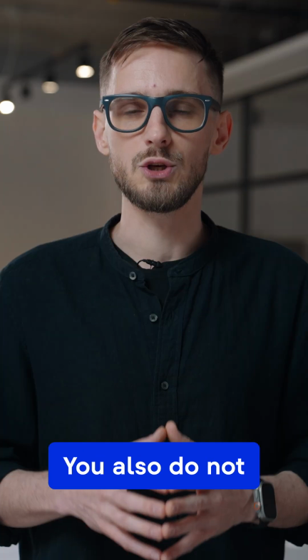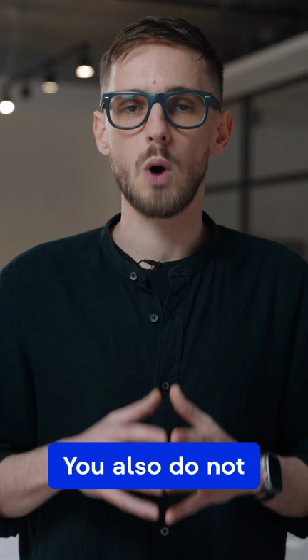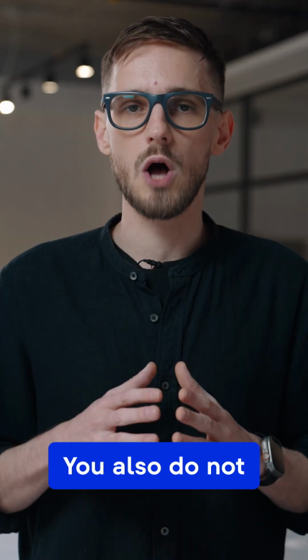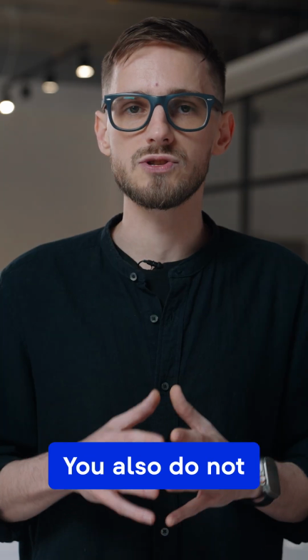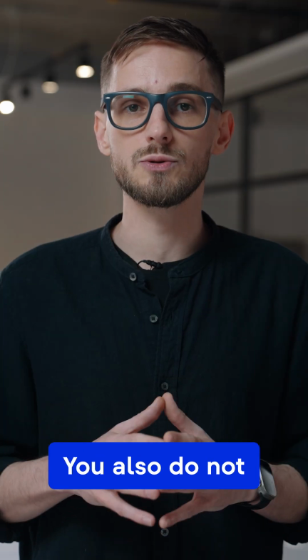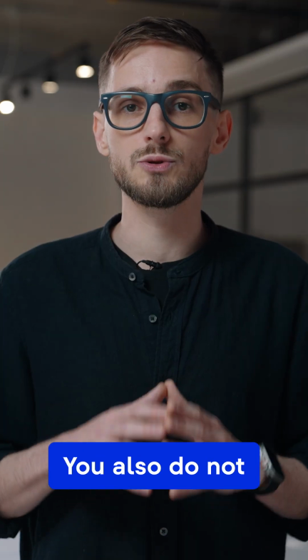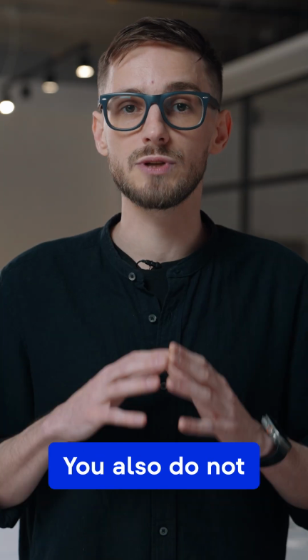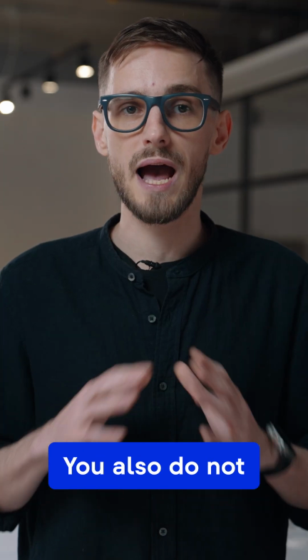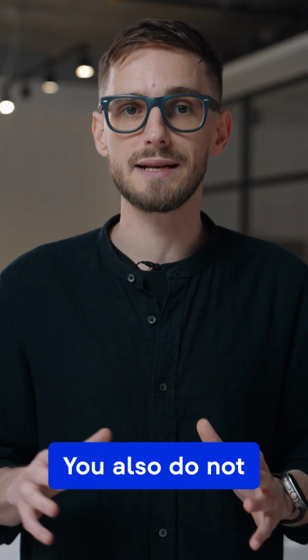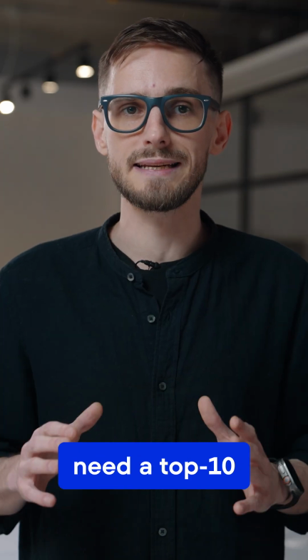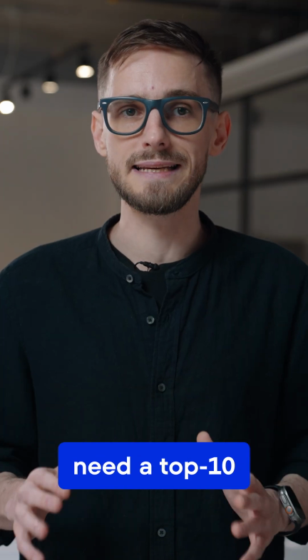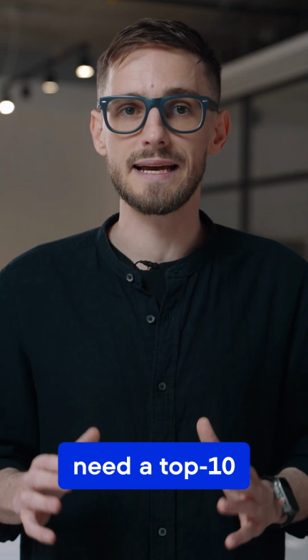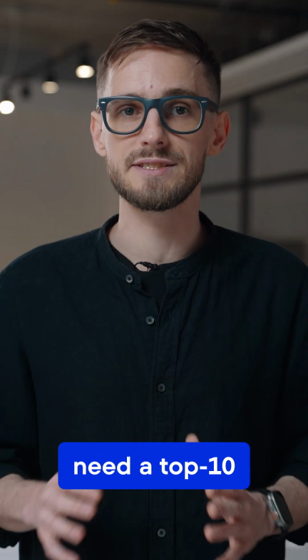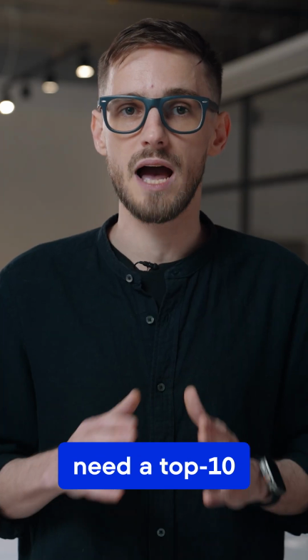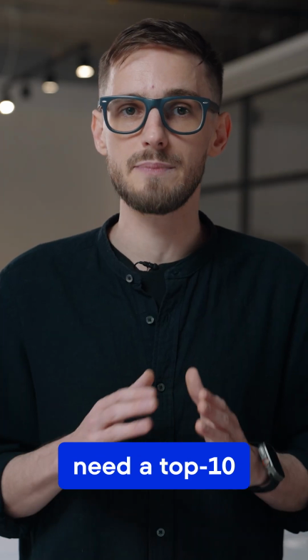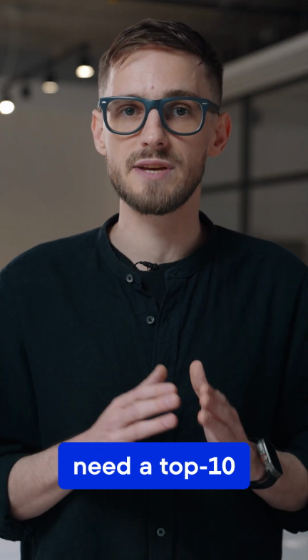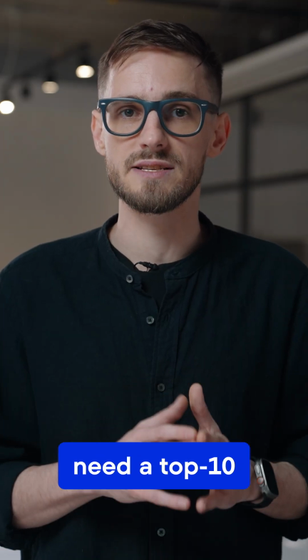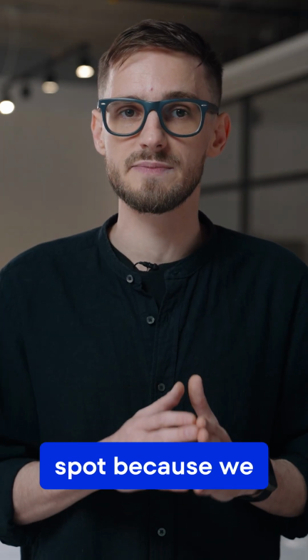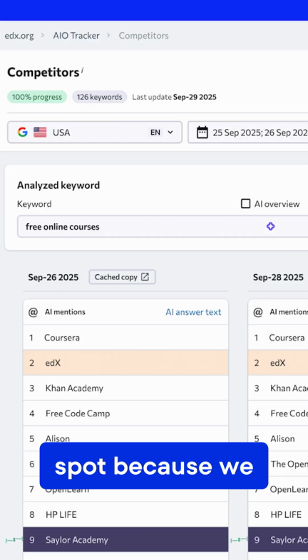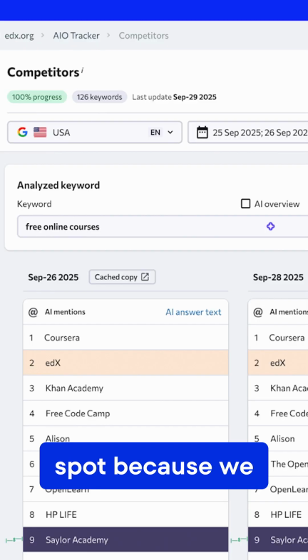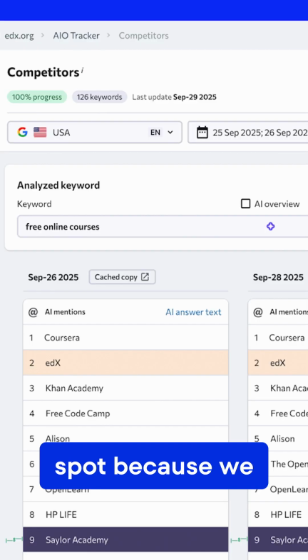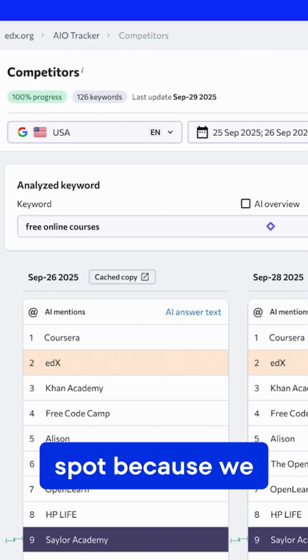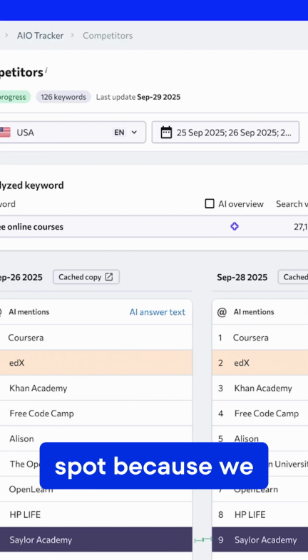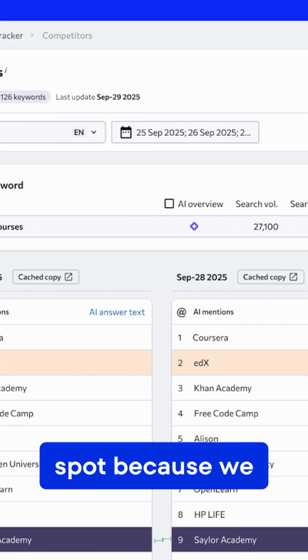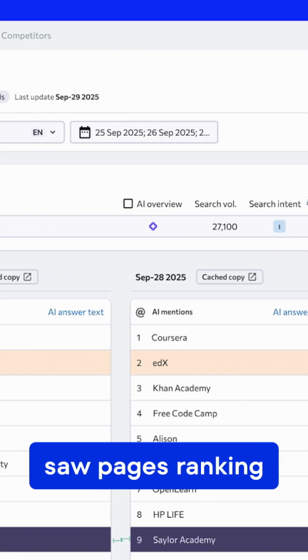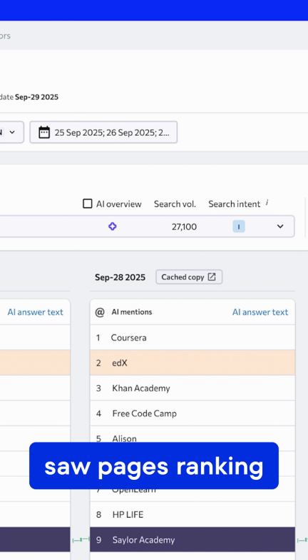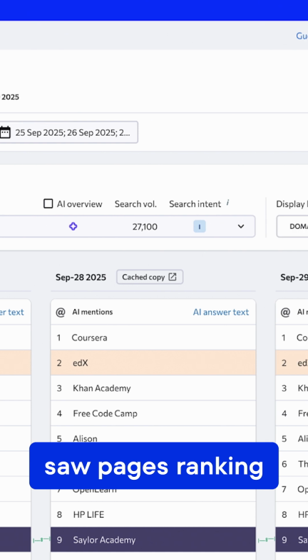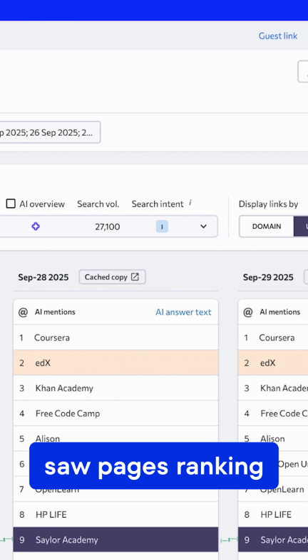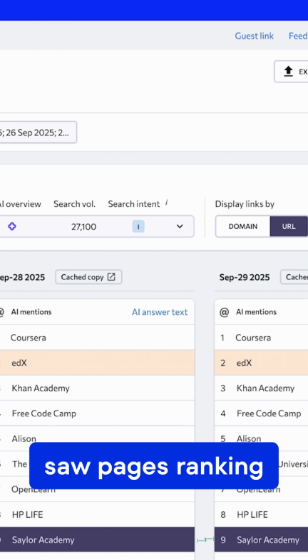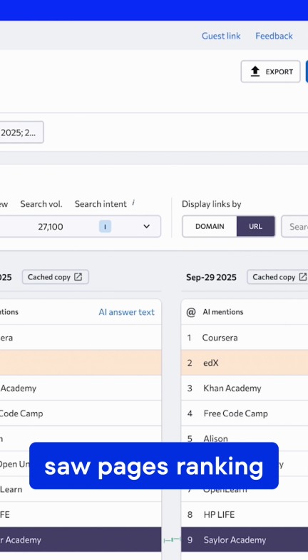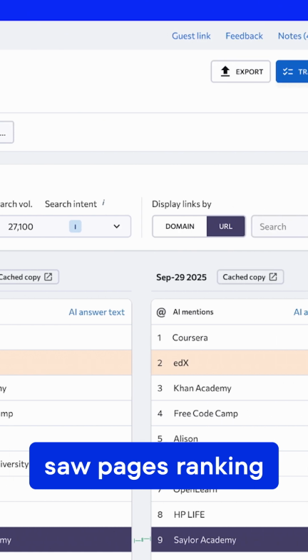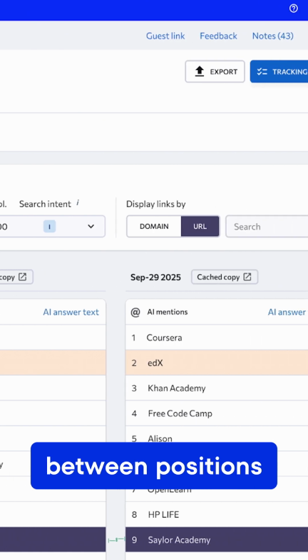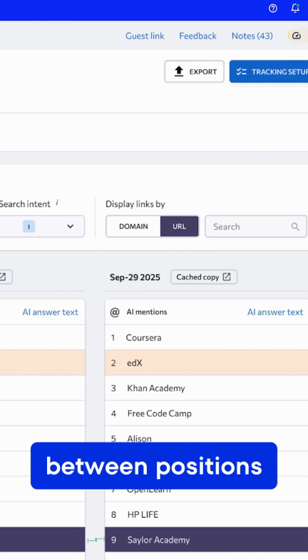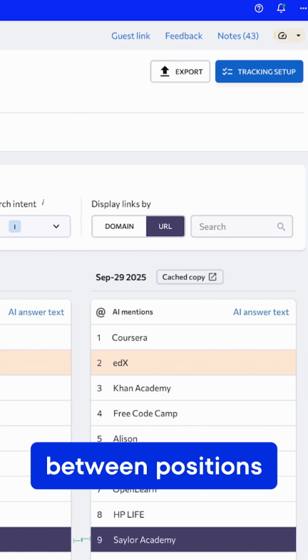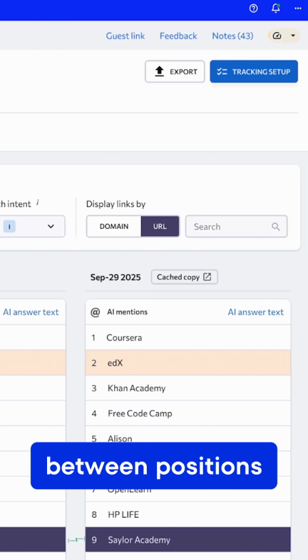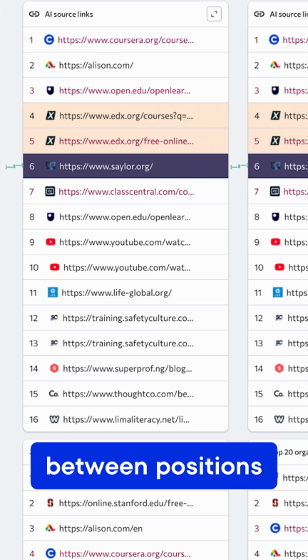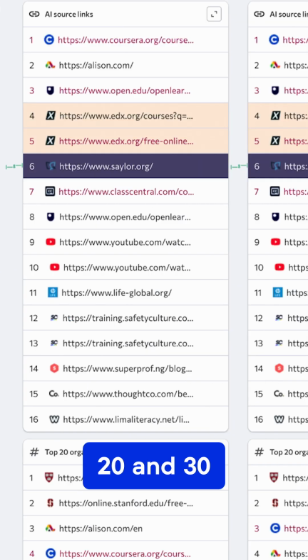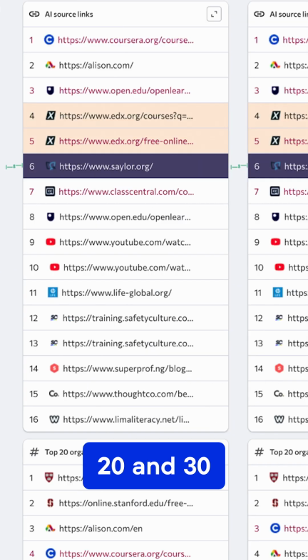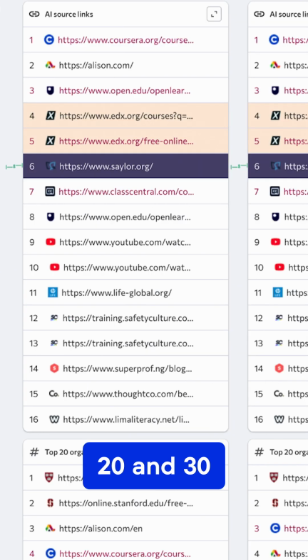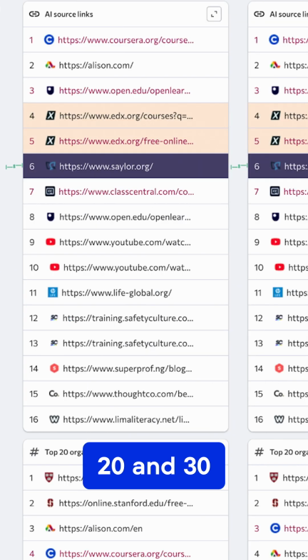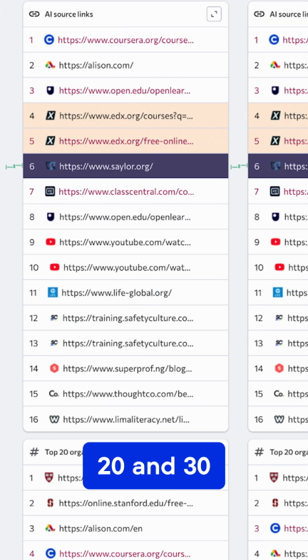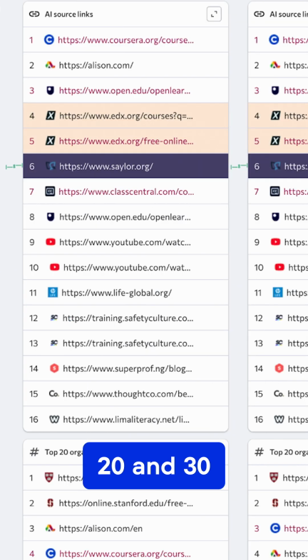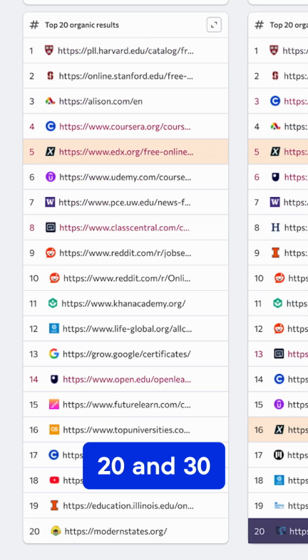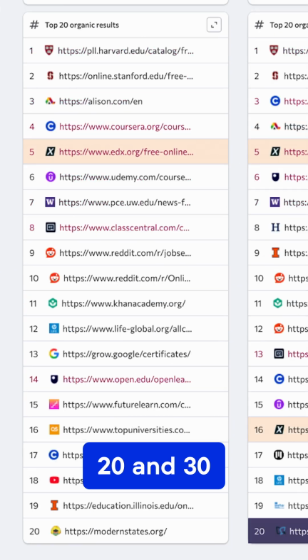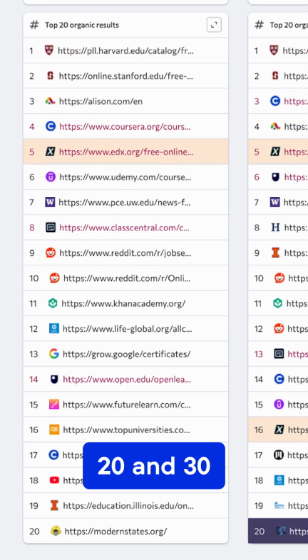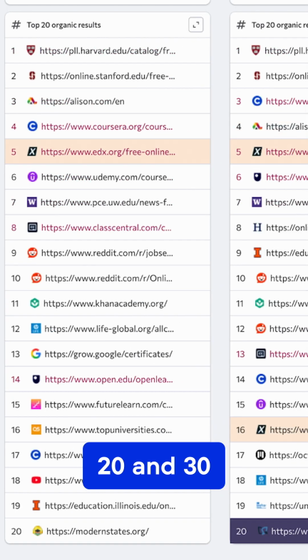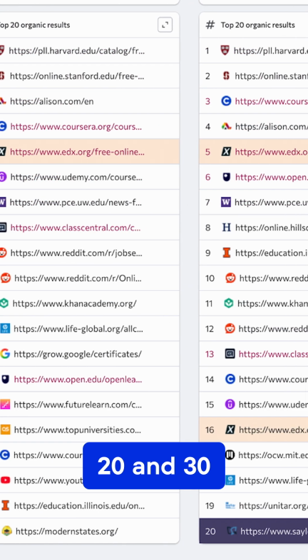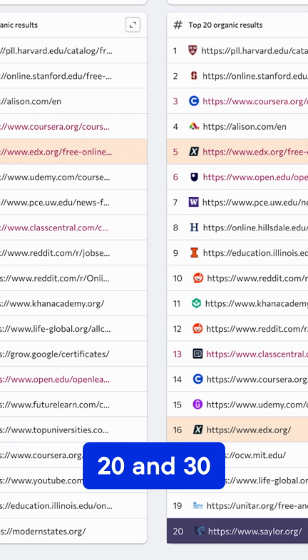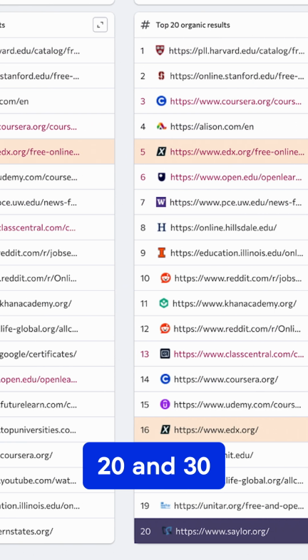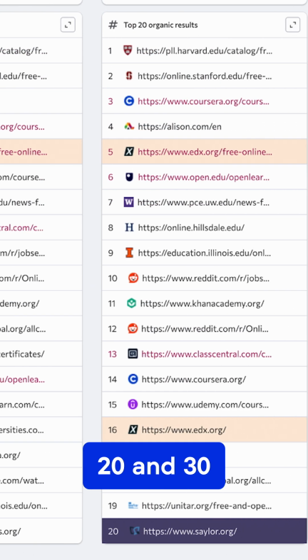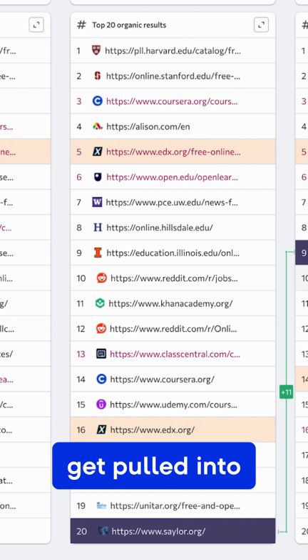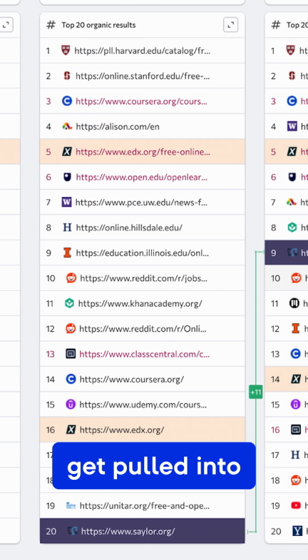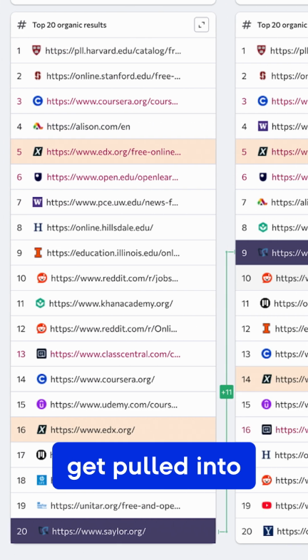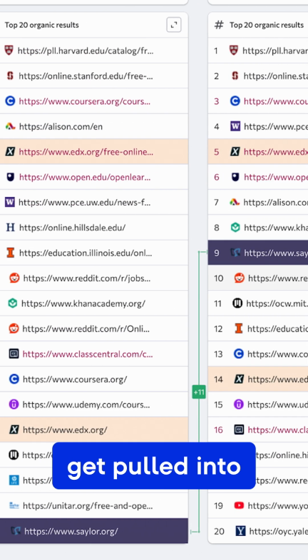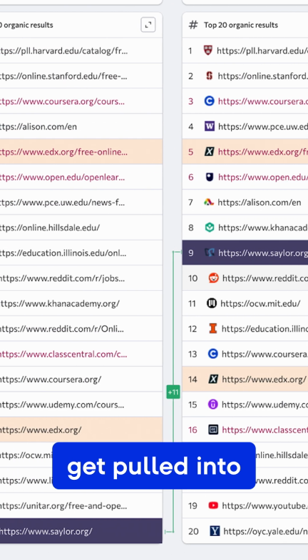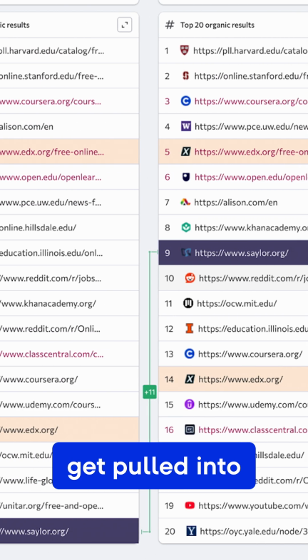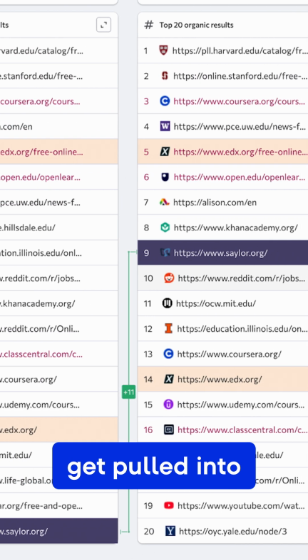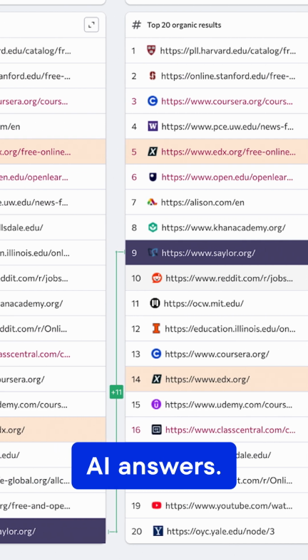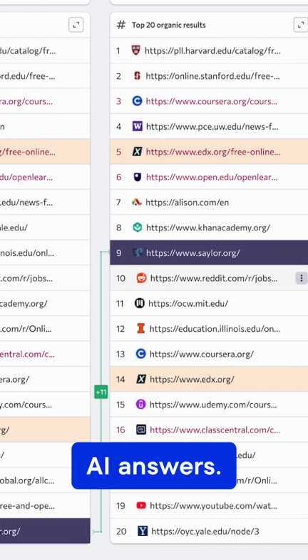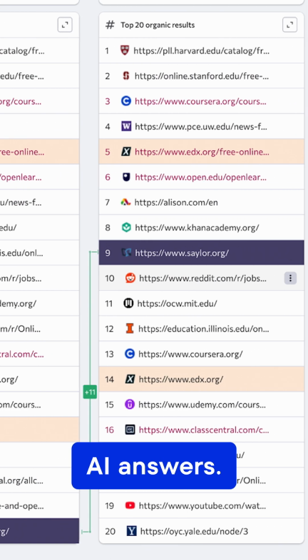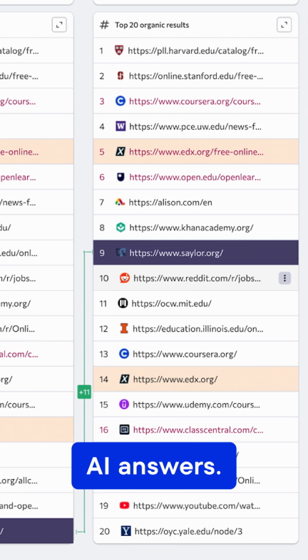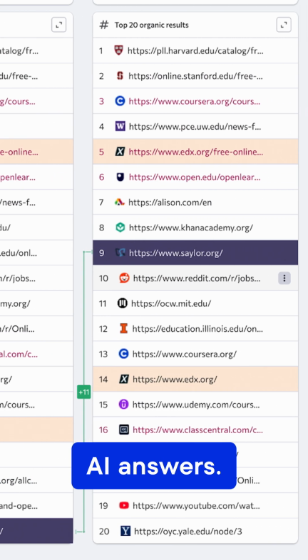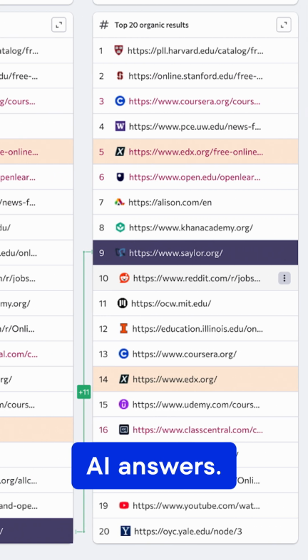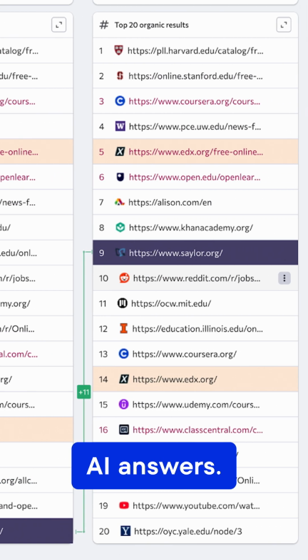You also do not need a top 10 spot, because we saw pages ranking between positions 20 and 30 get pulled into AI answers.